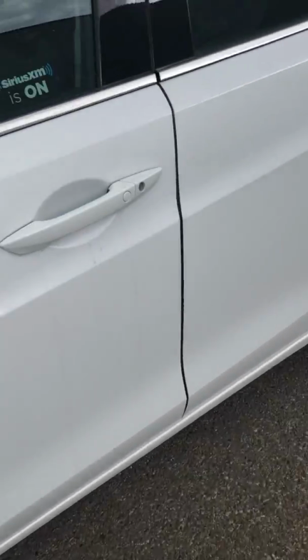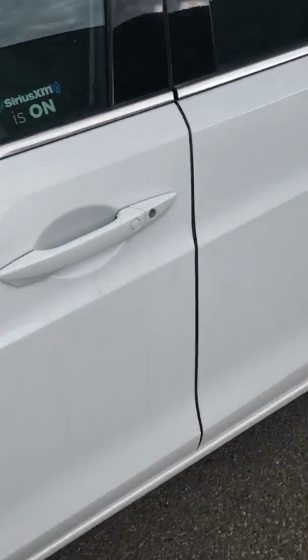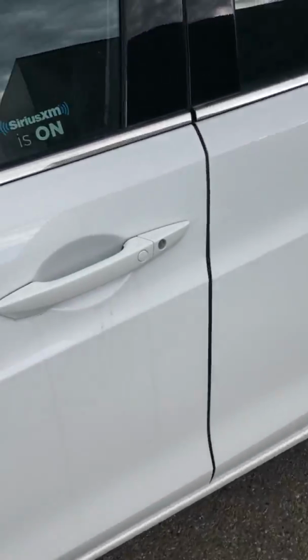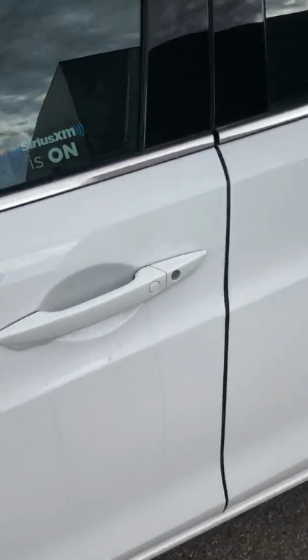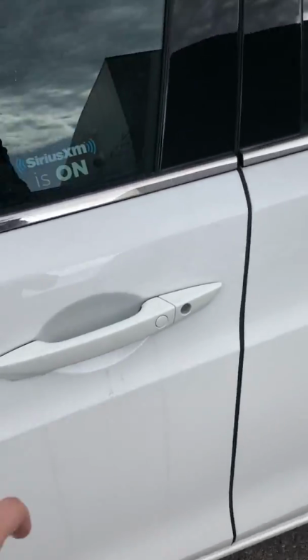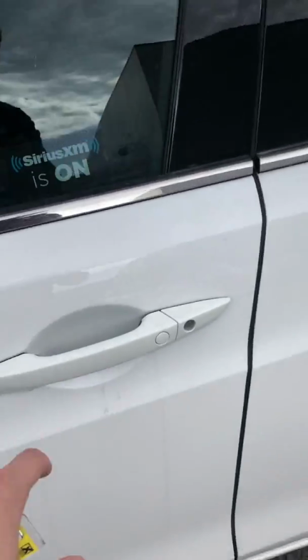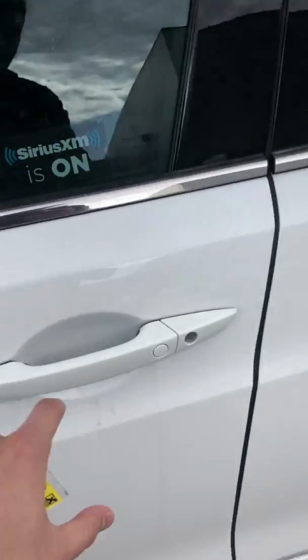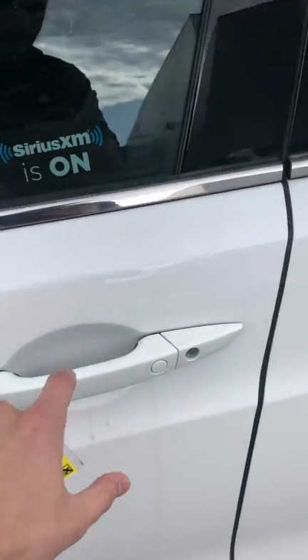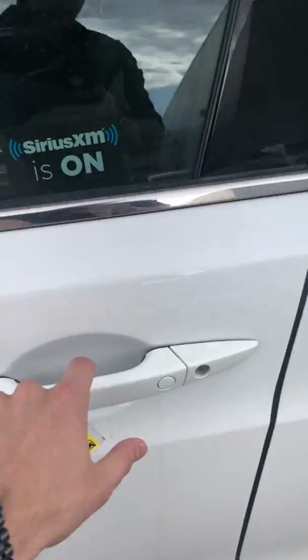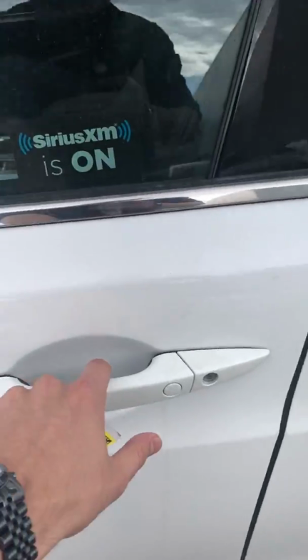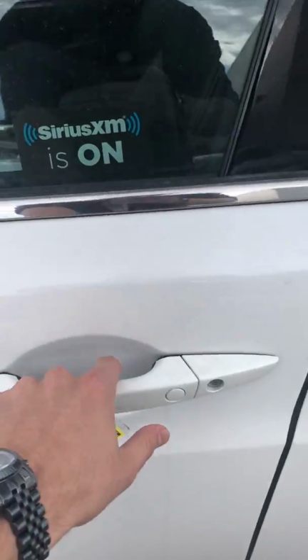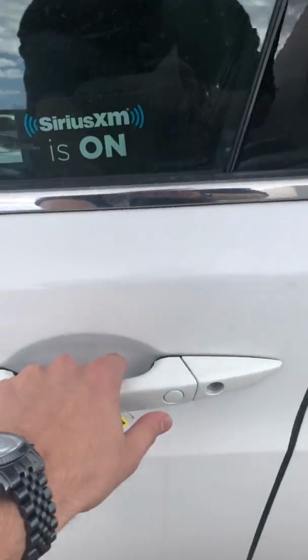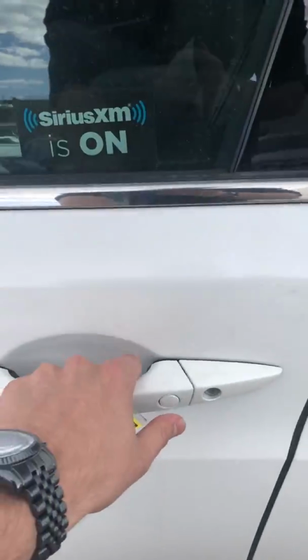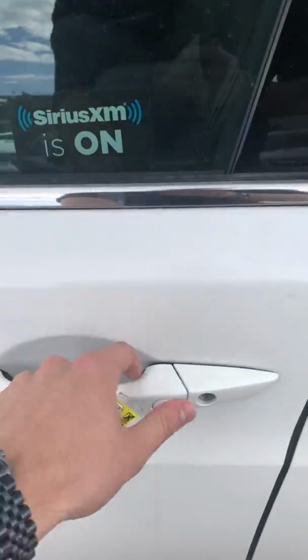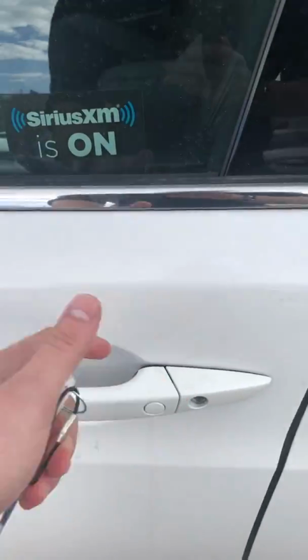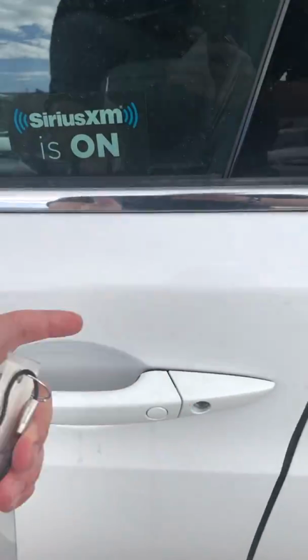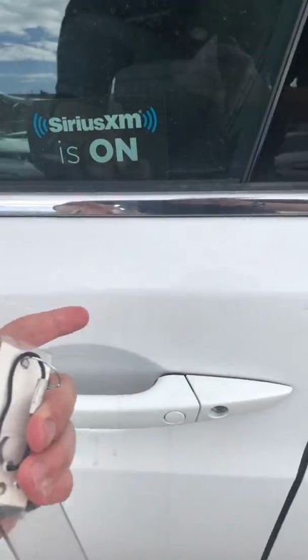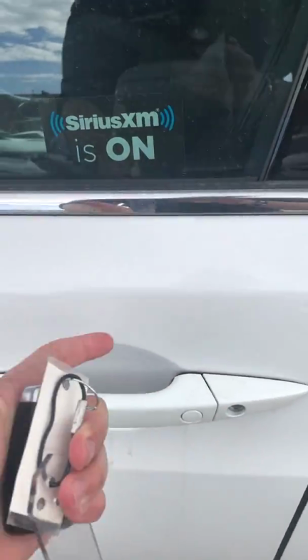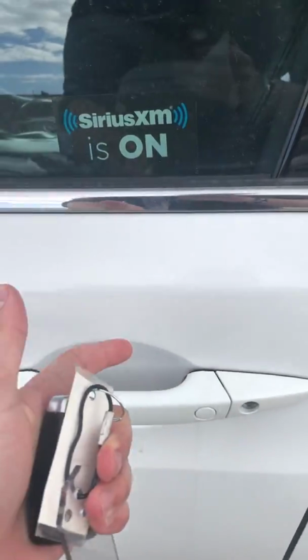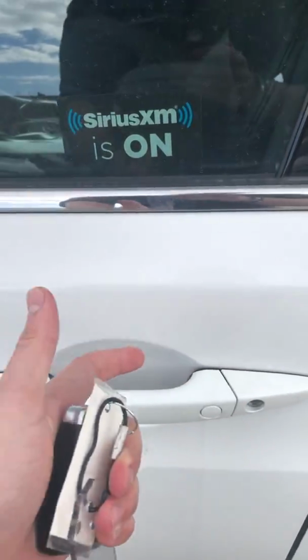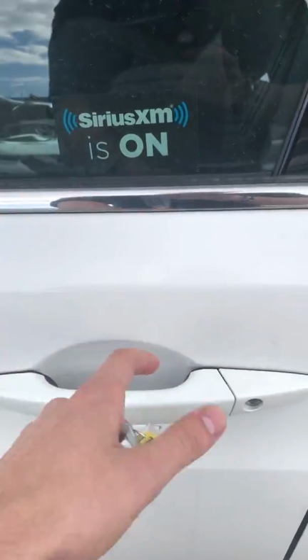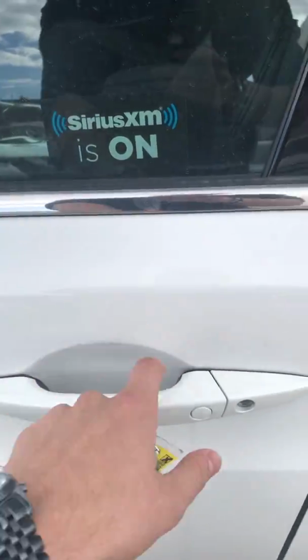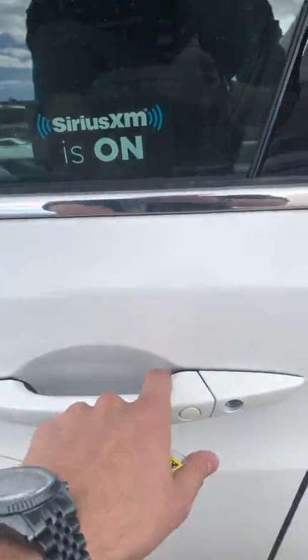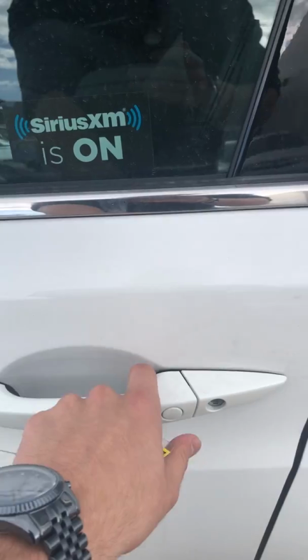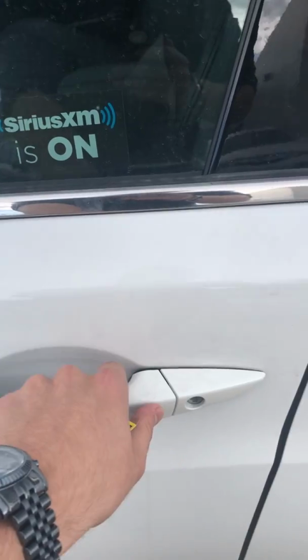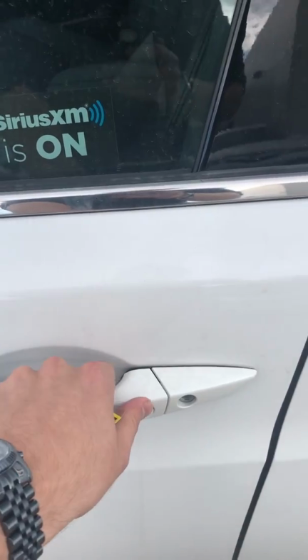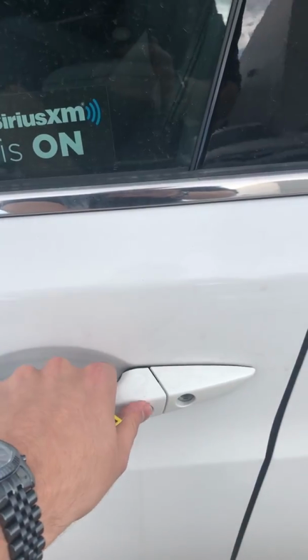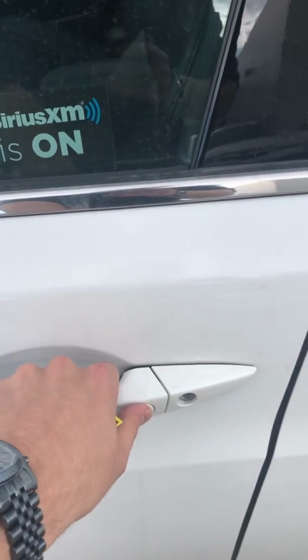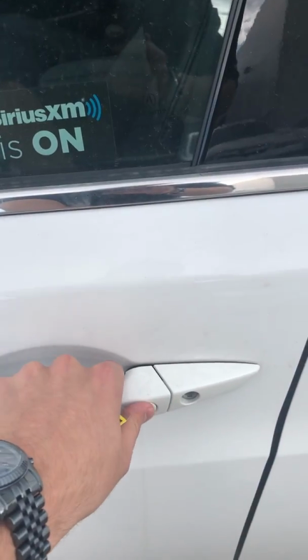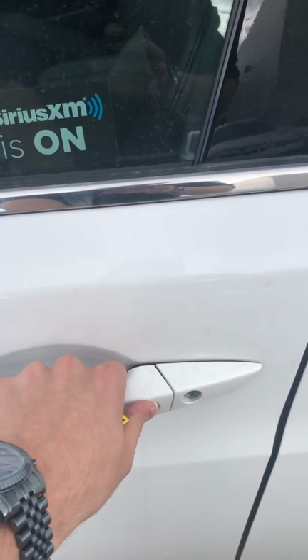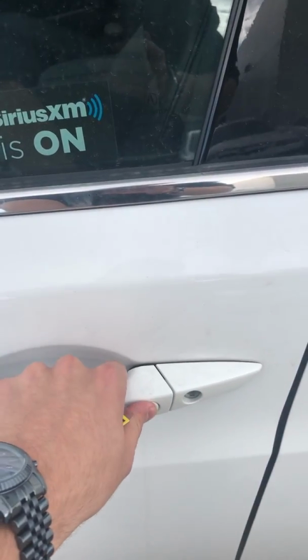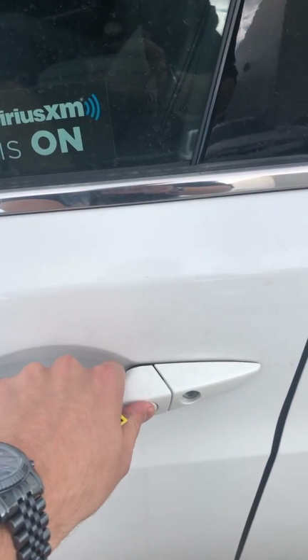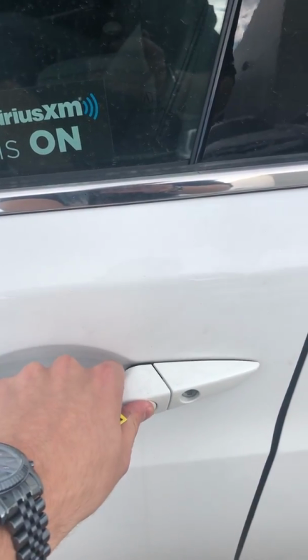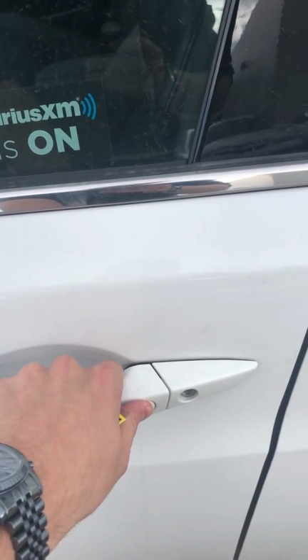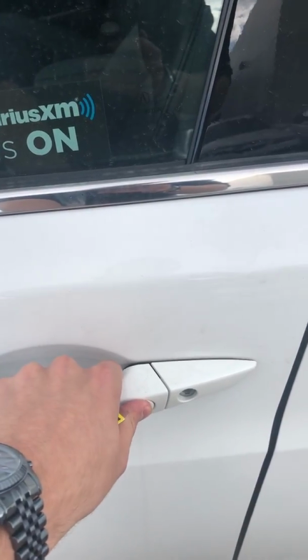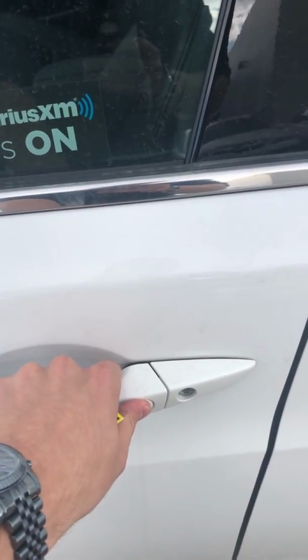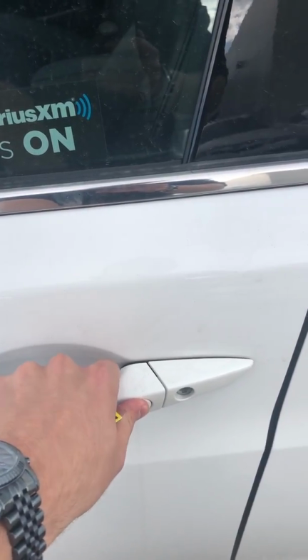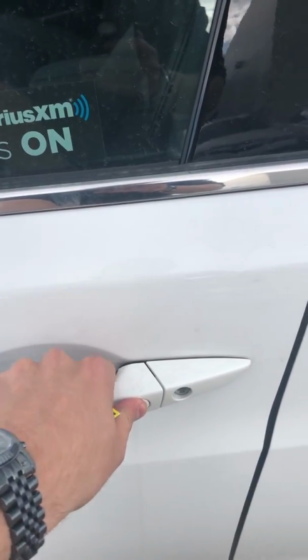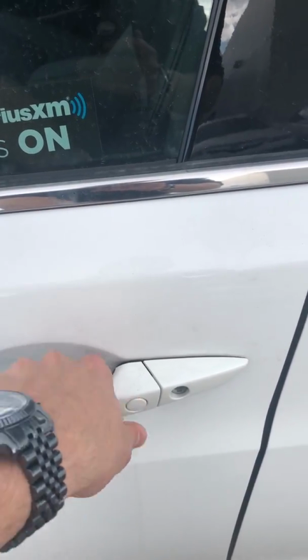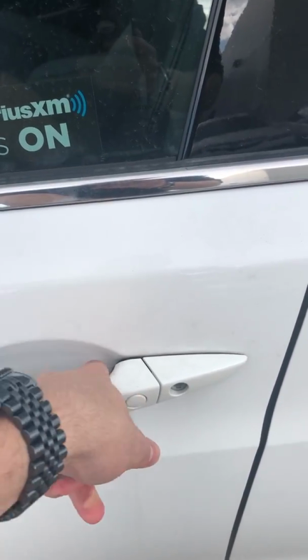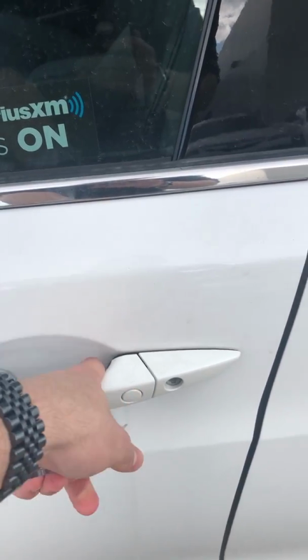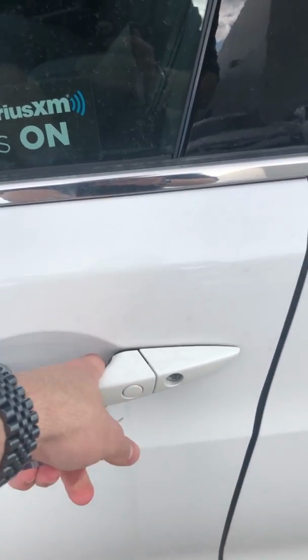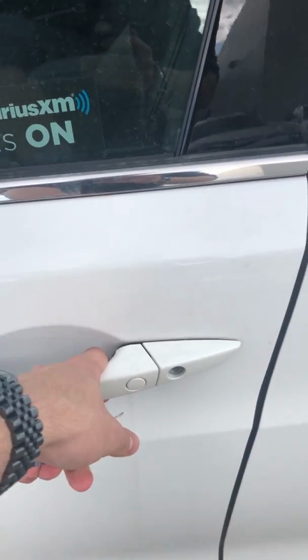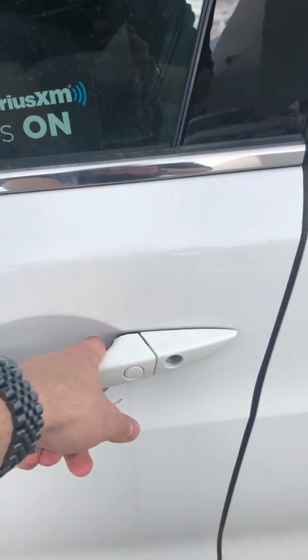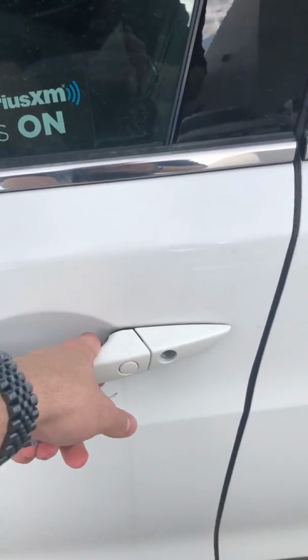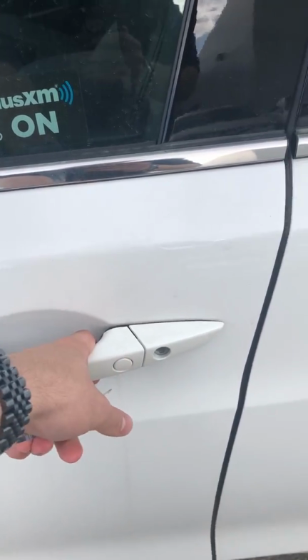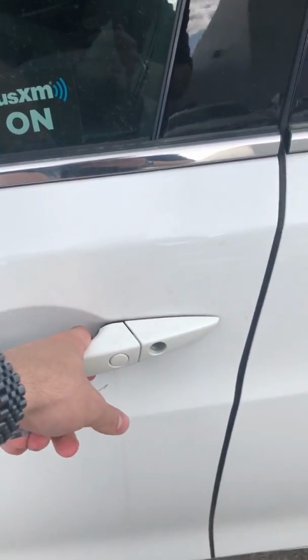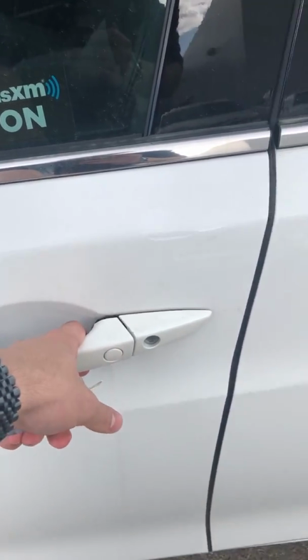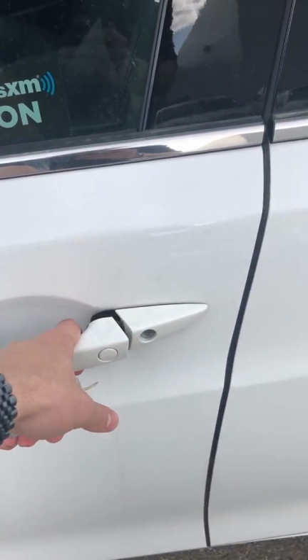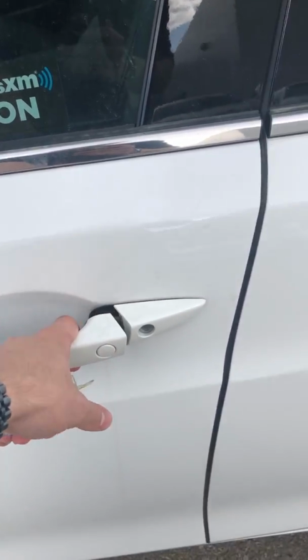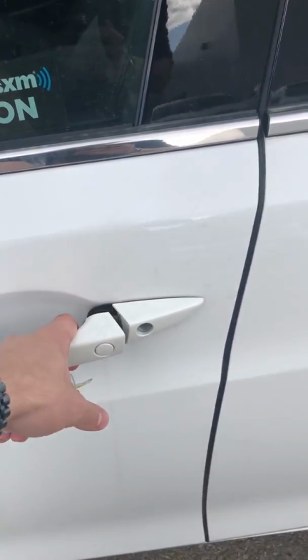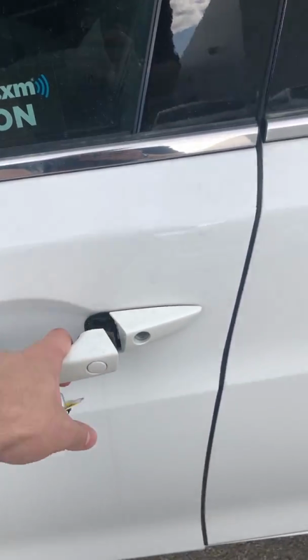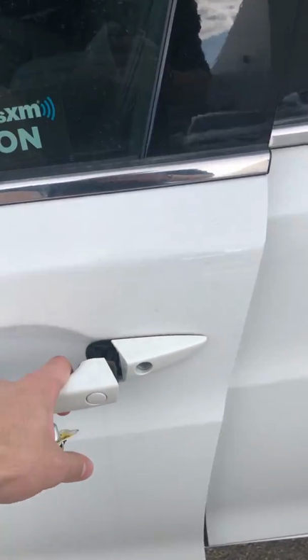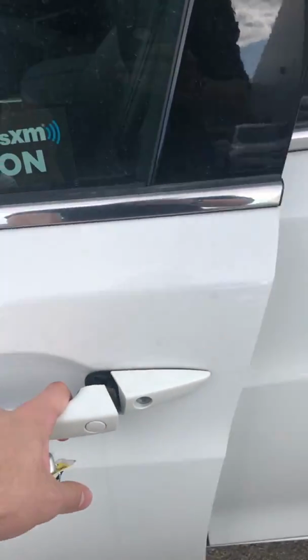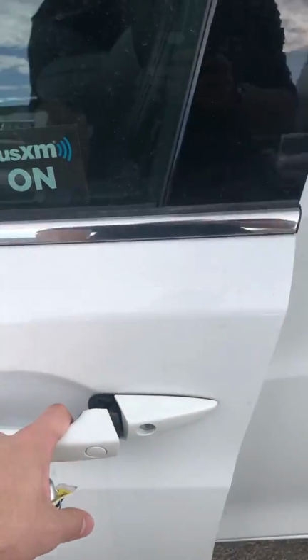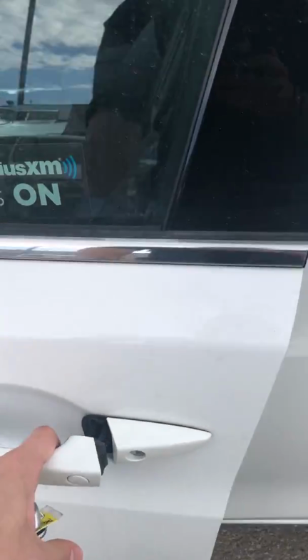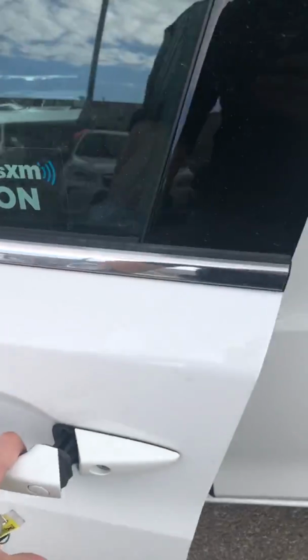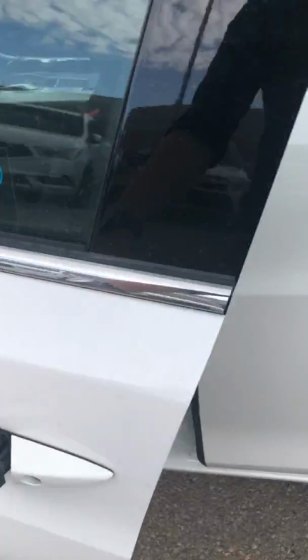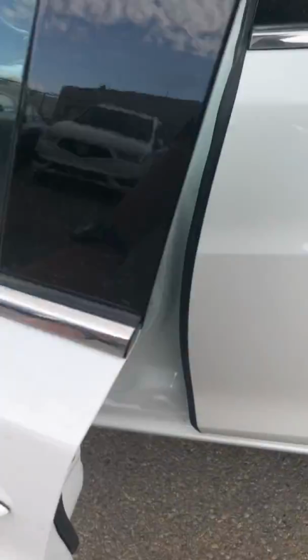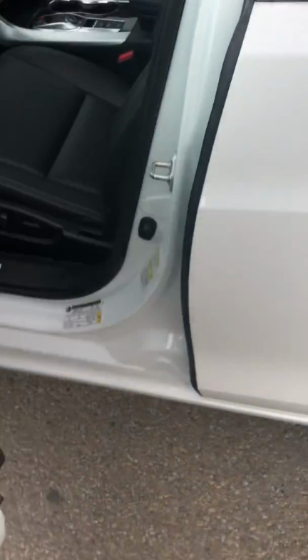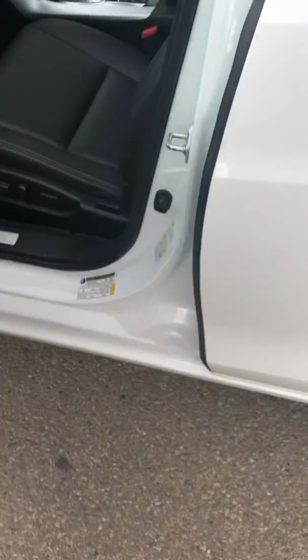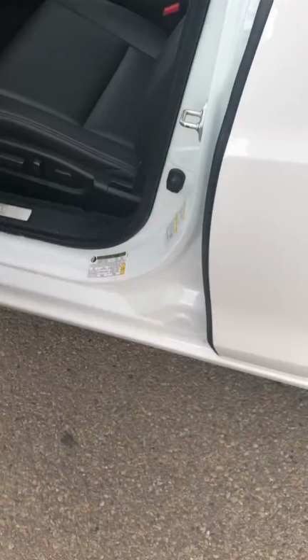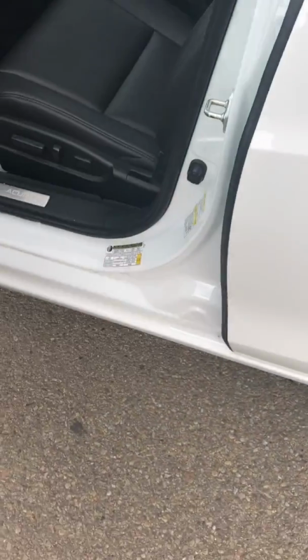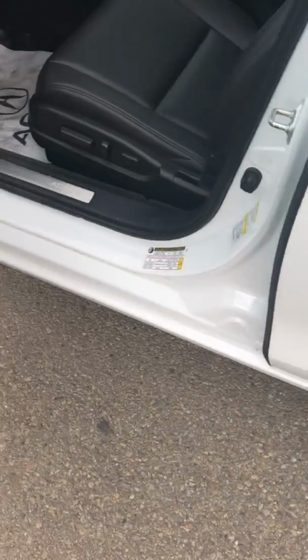Over here you have your button on your handle. If the key is in close proximity you can lock and unlock your vehicle just by clicking that button — you don't have to take out your keys.